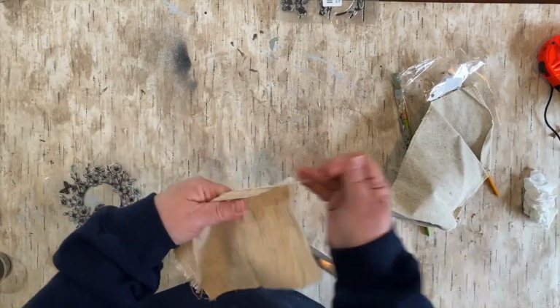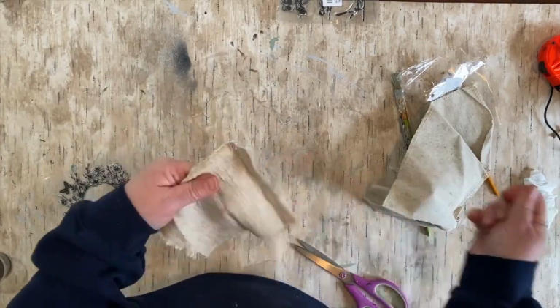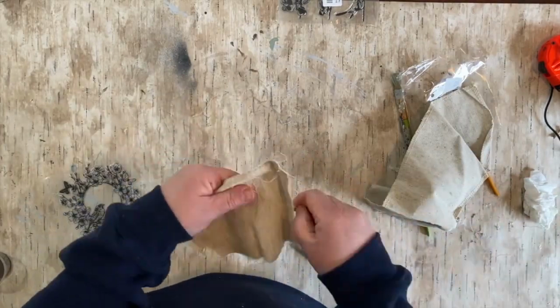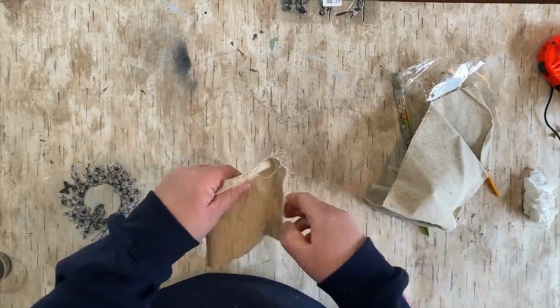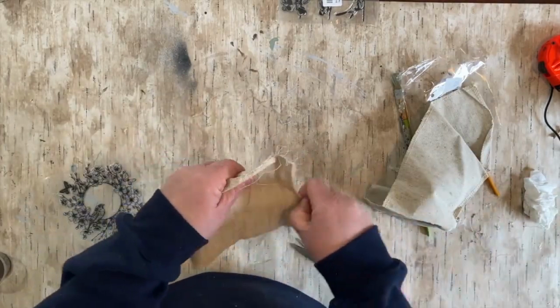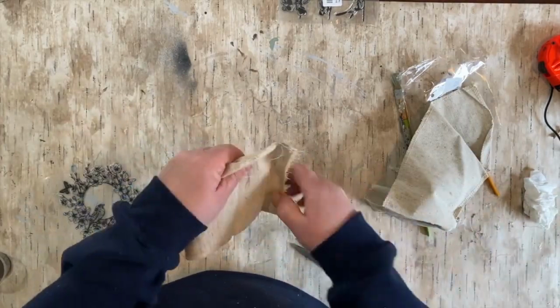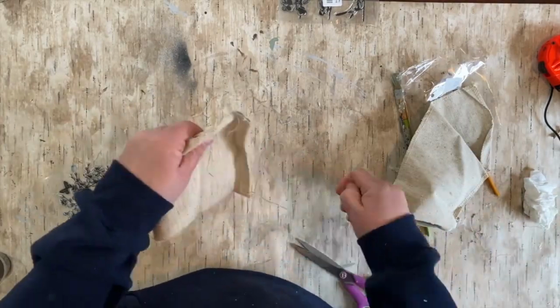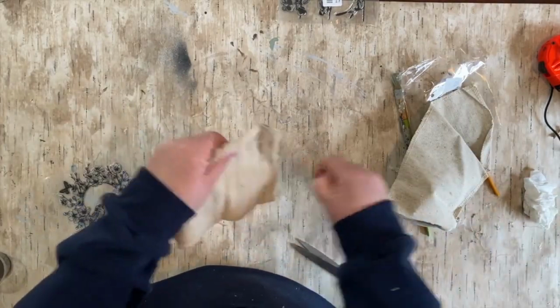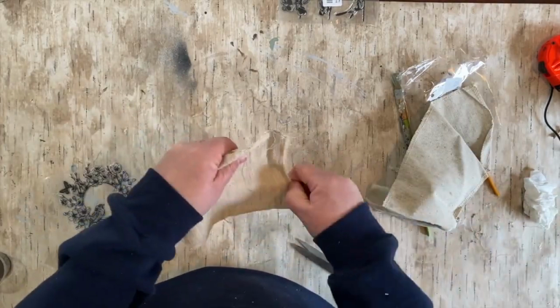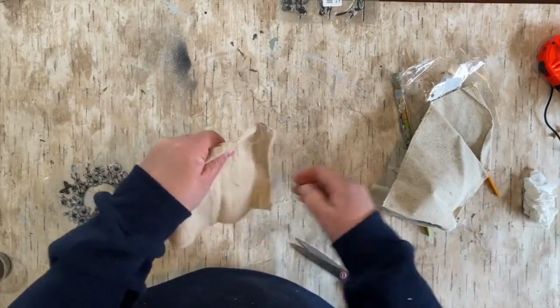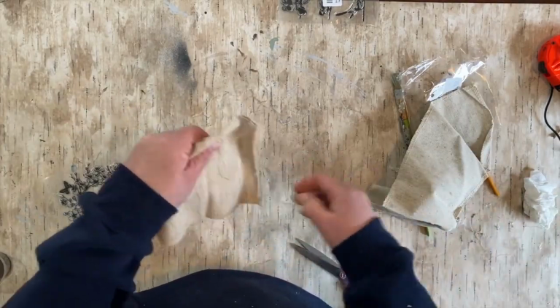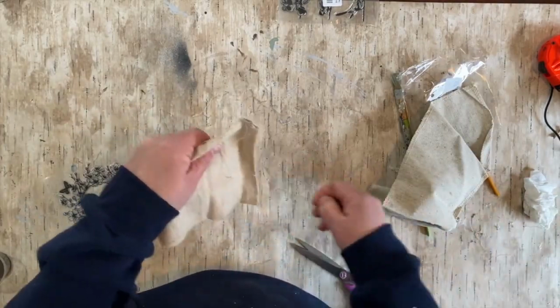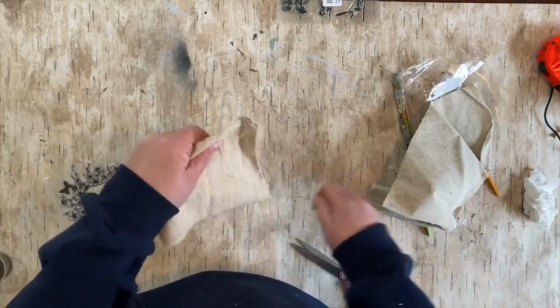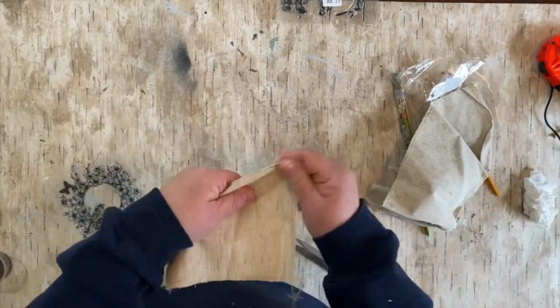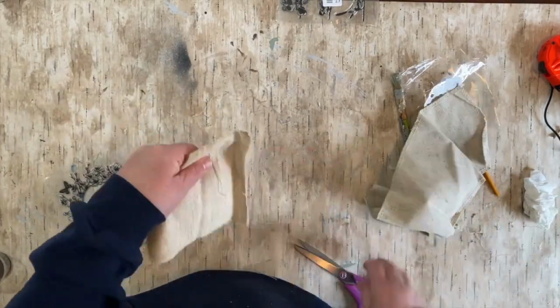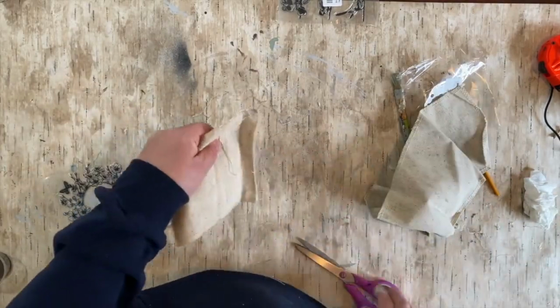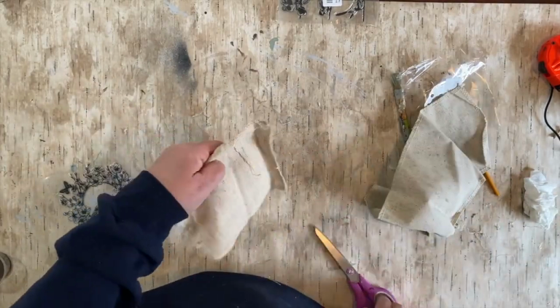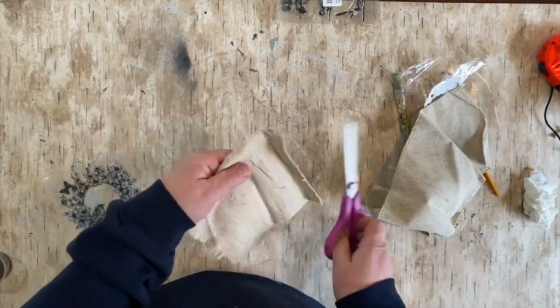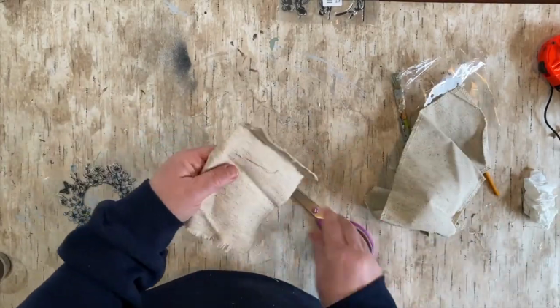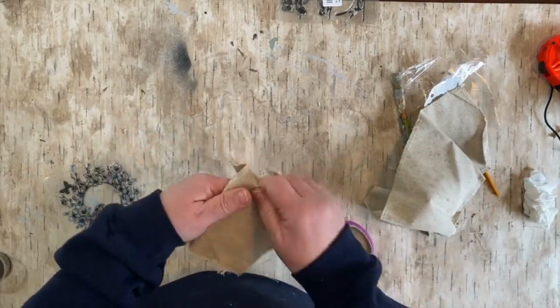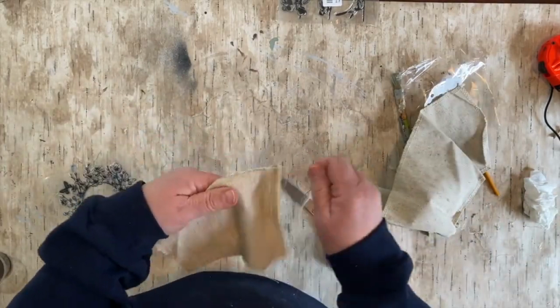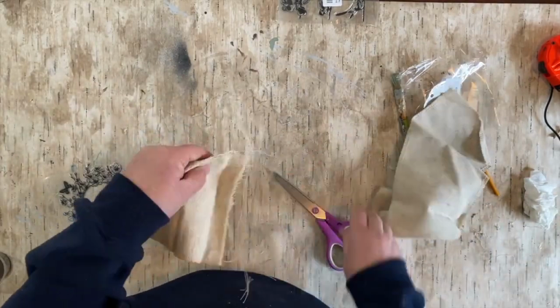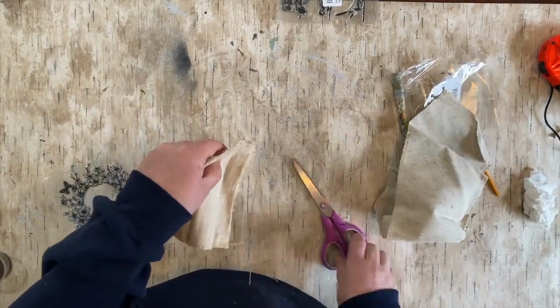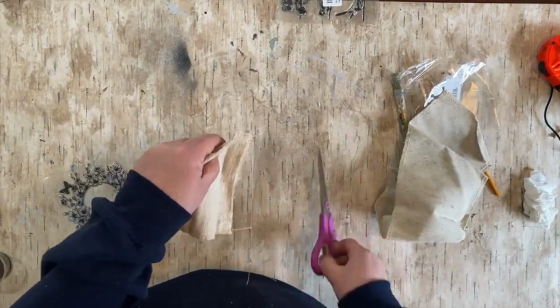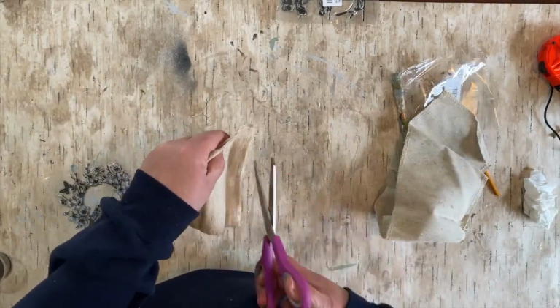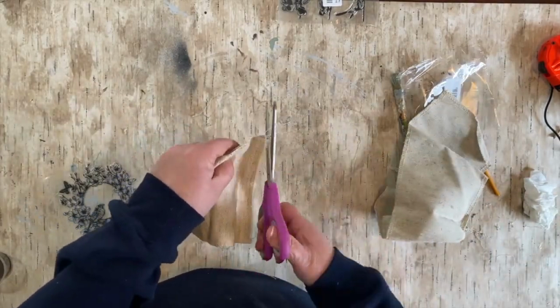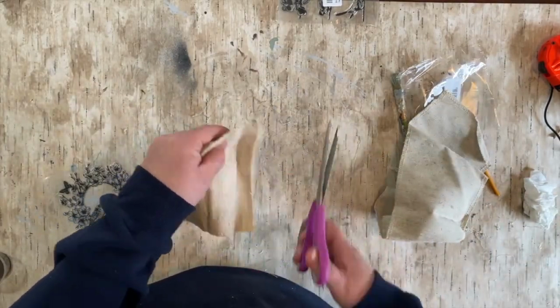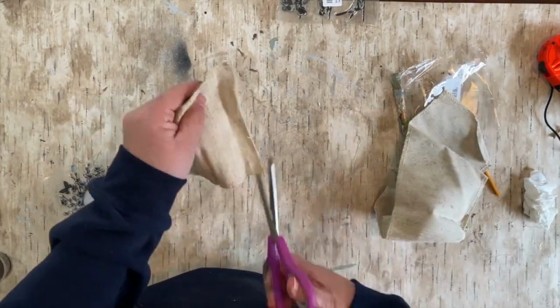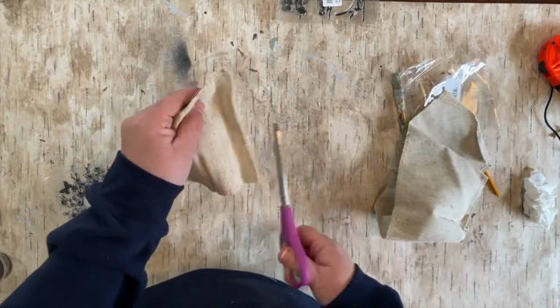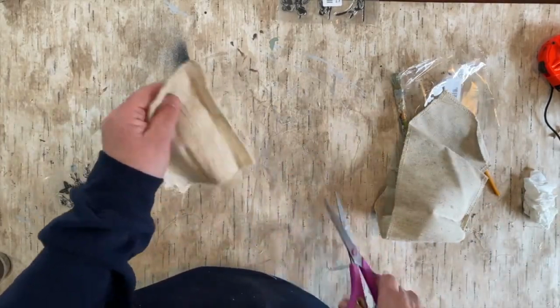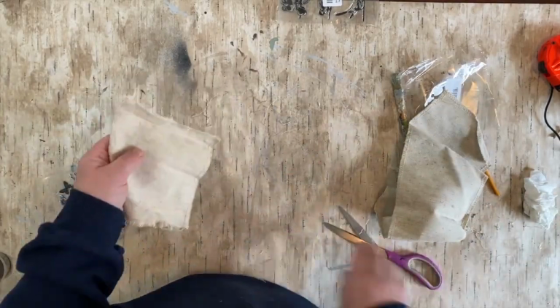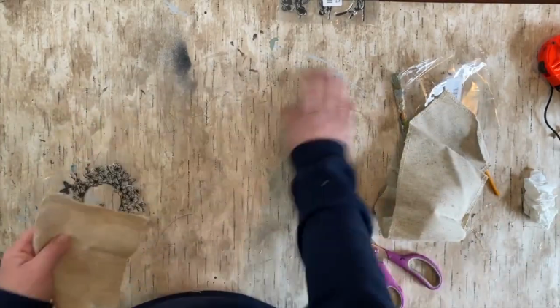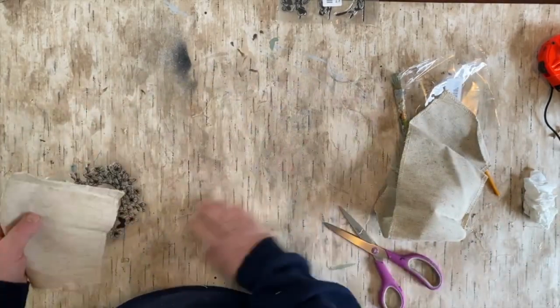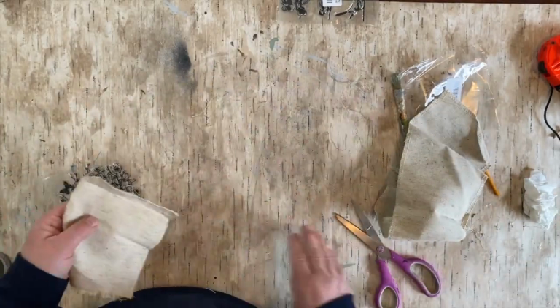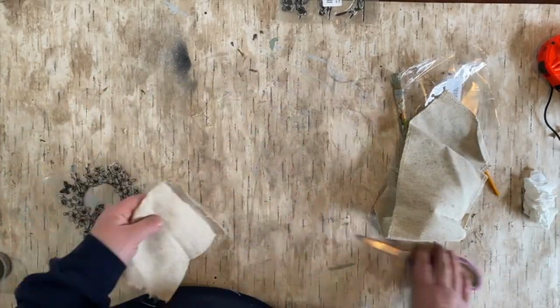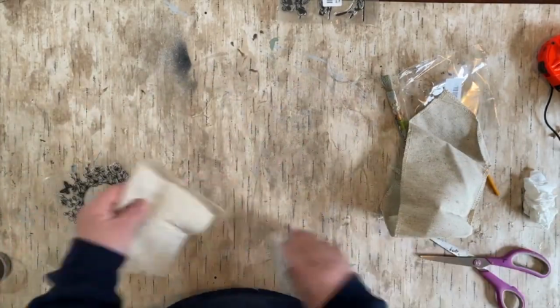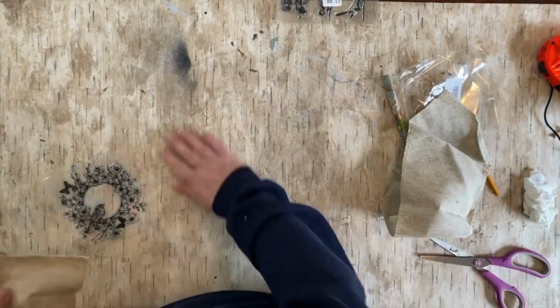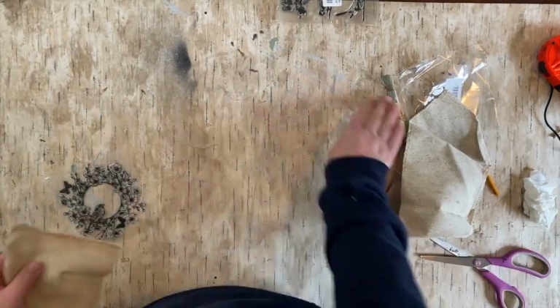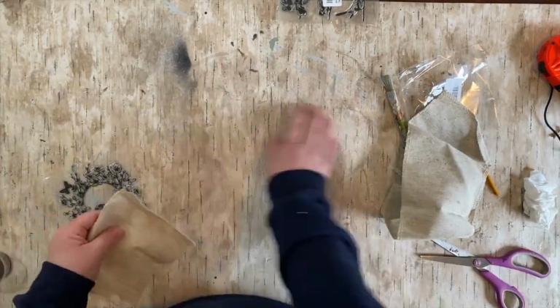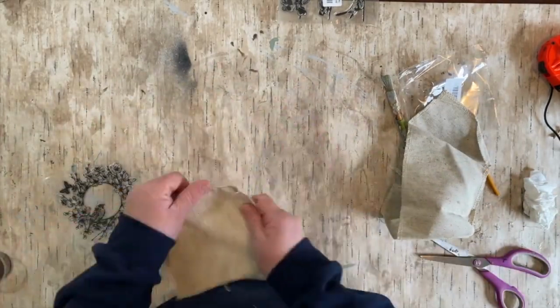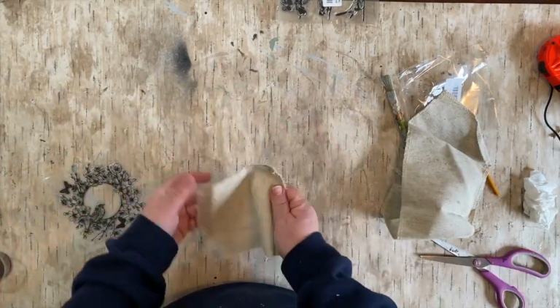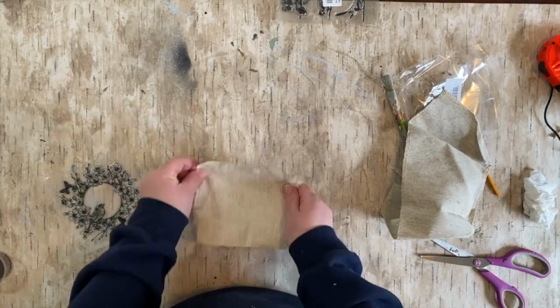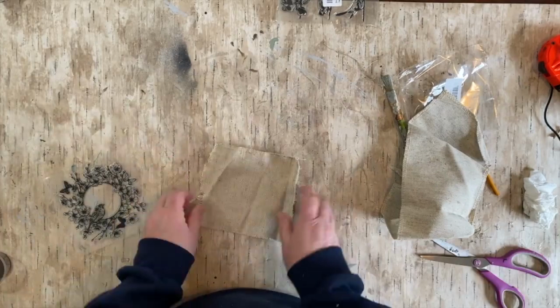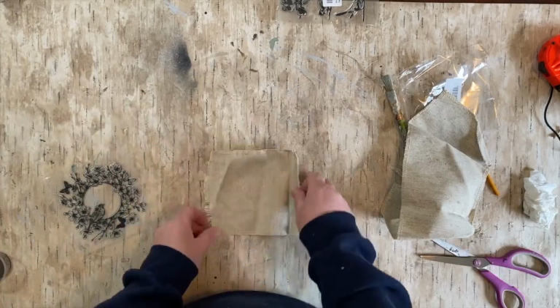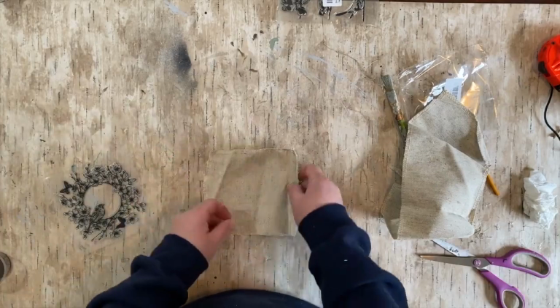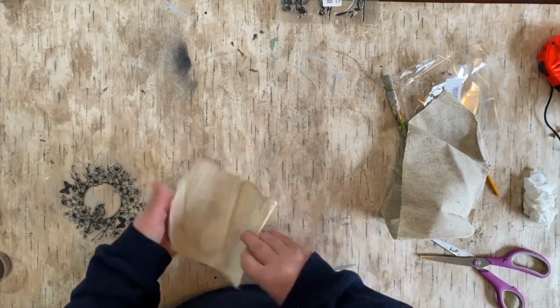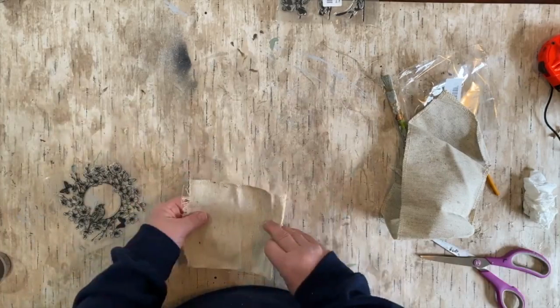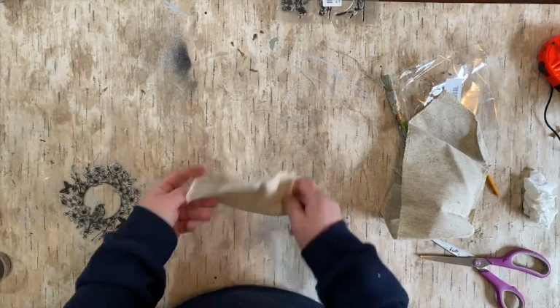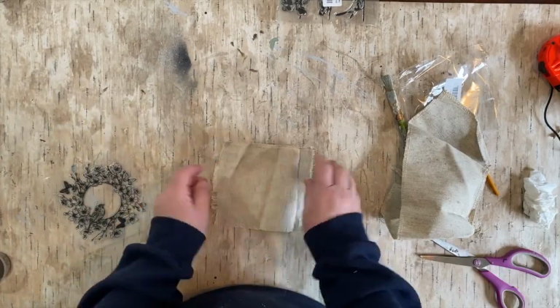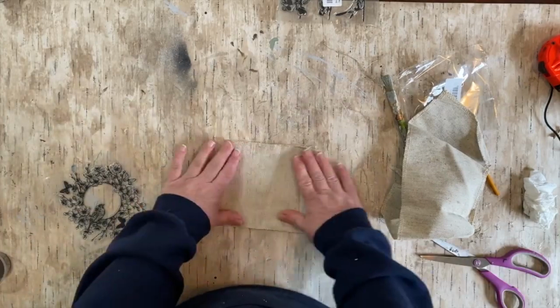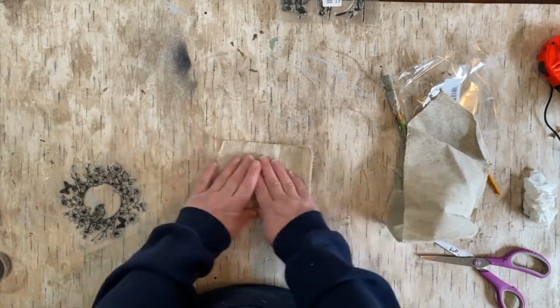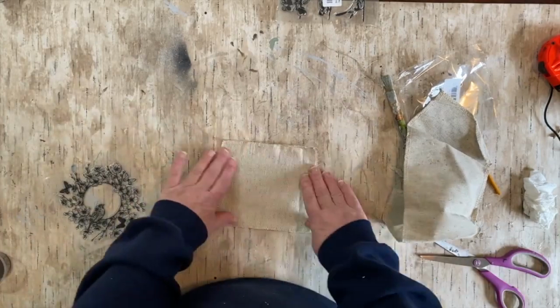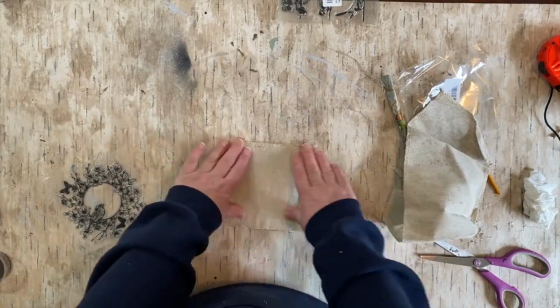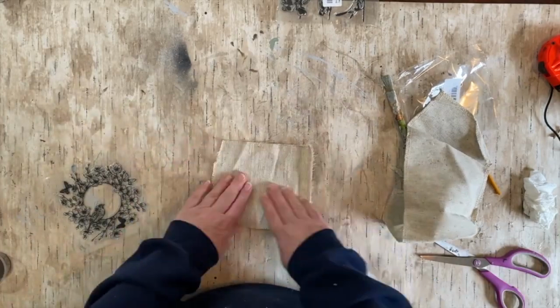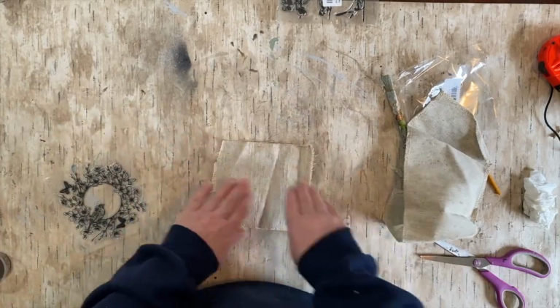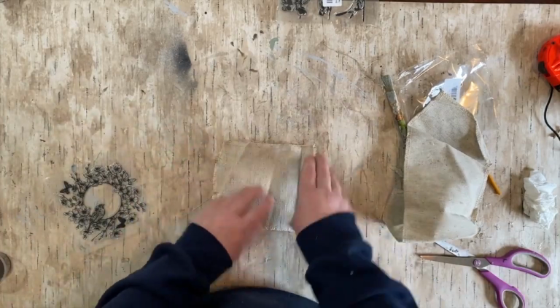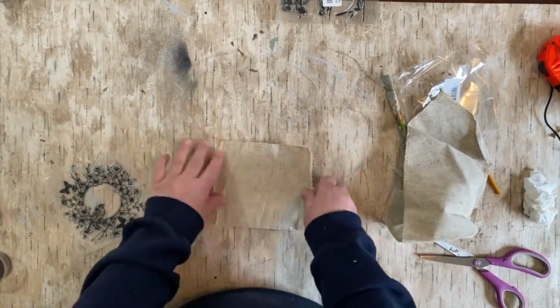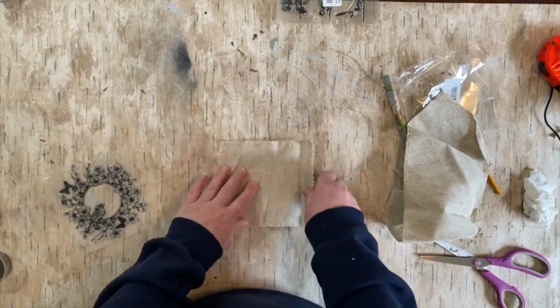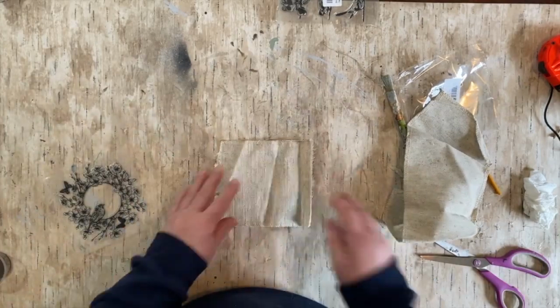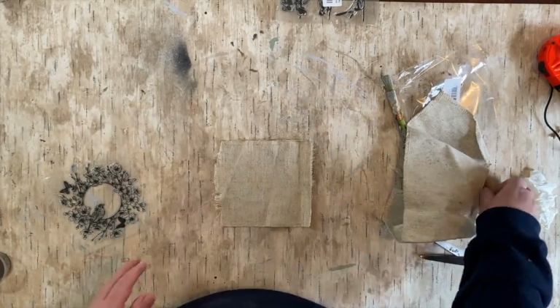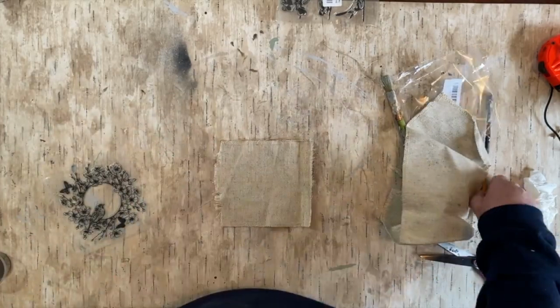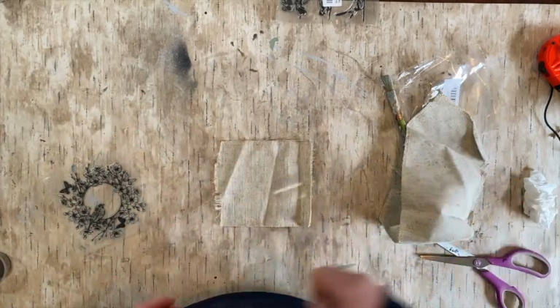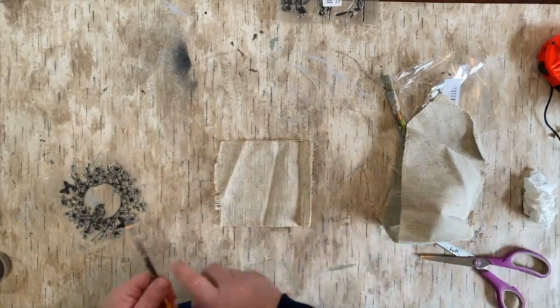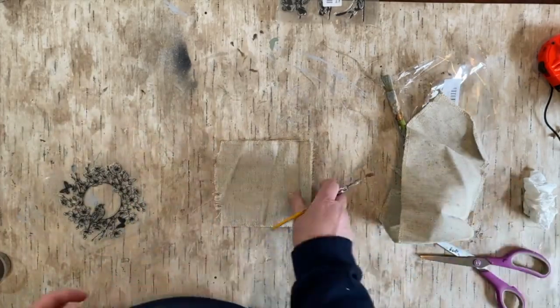It's very cute. It has a bird, butterflies, with a wreath, with flowers. It's really, really pretty. I'll give you an up close in just a second.